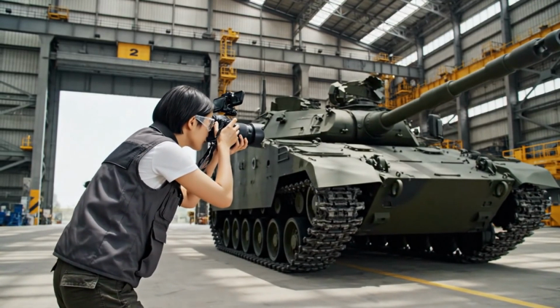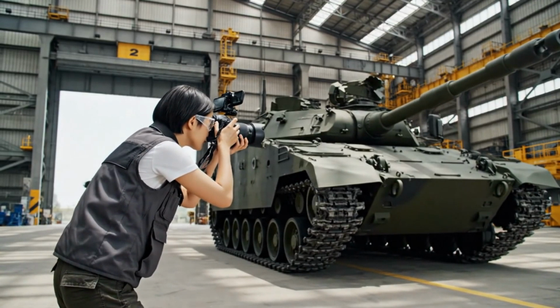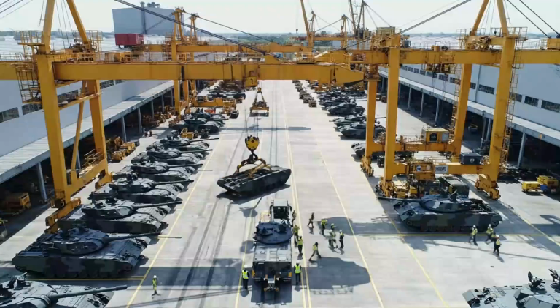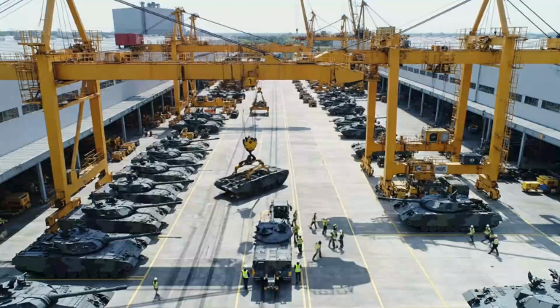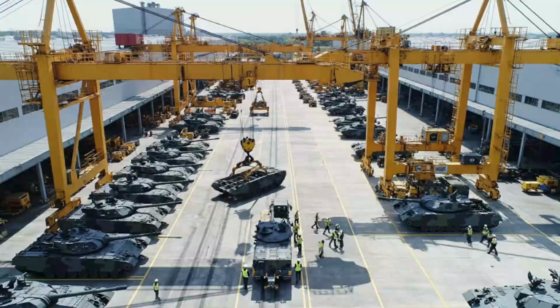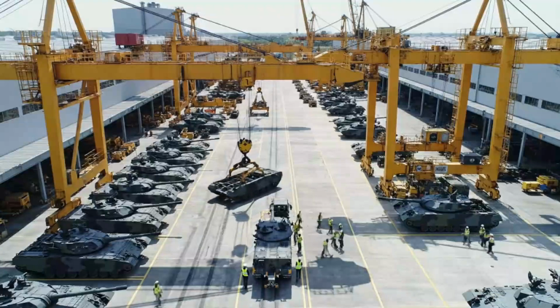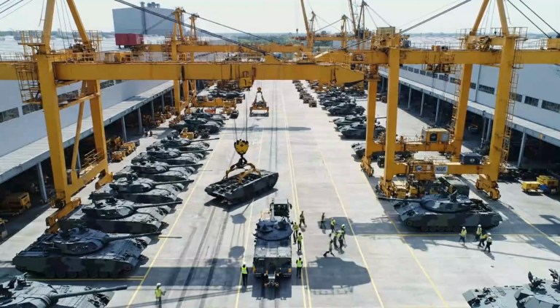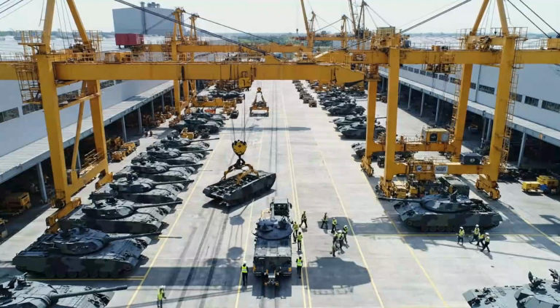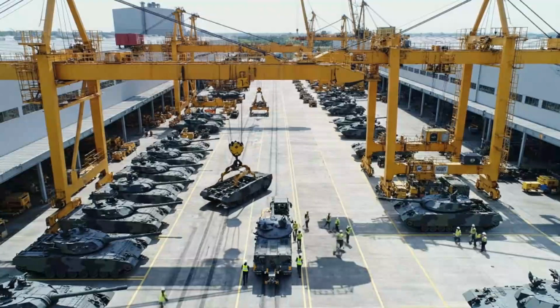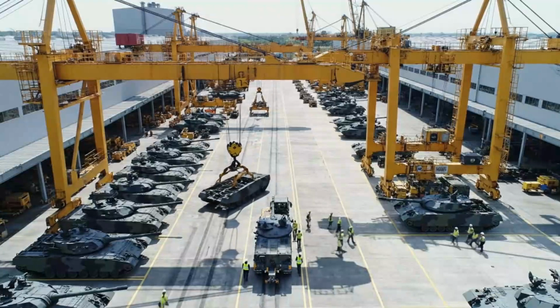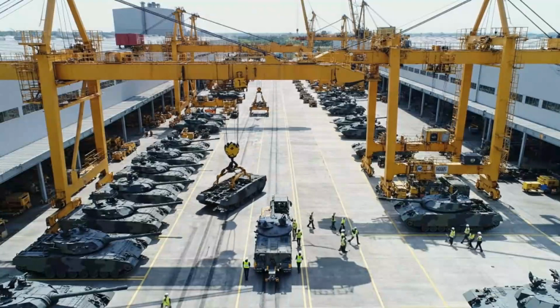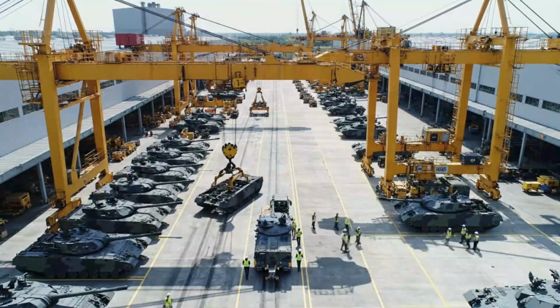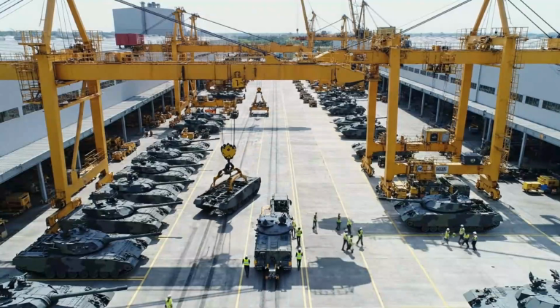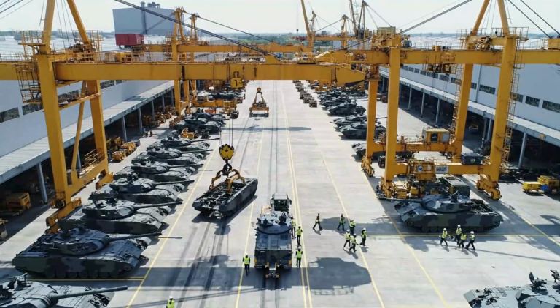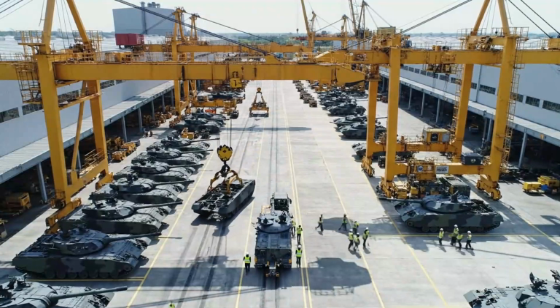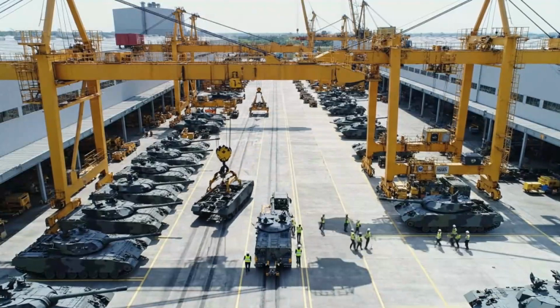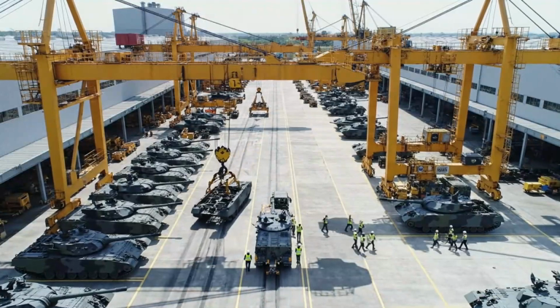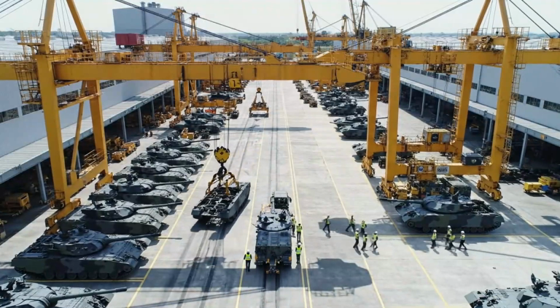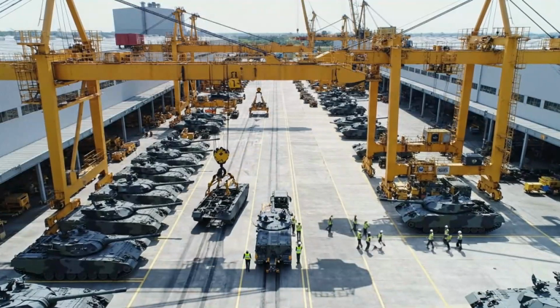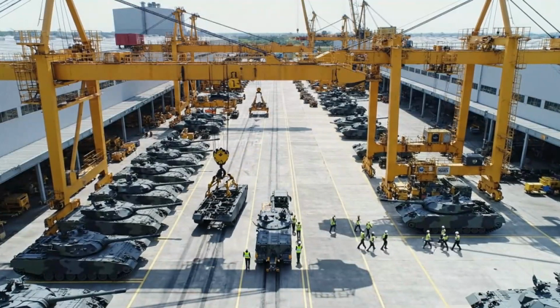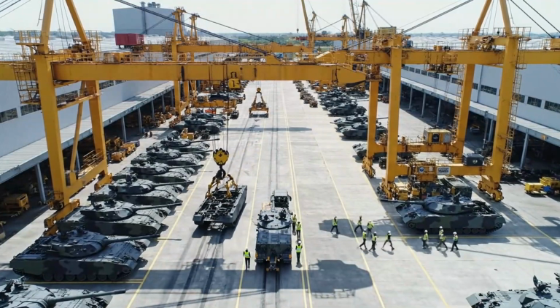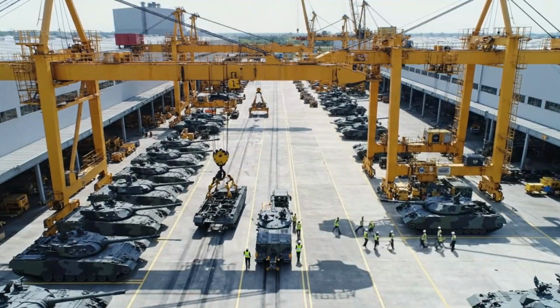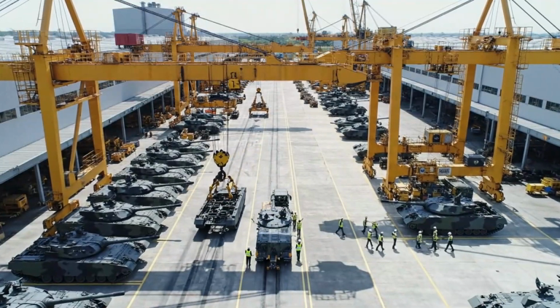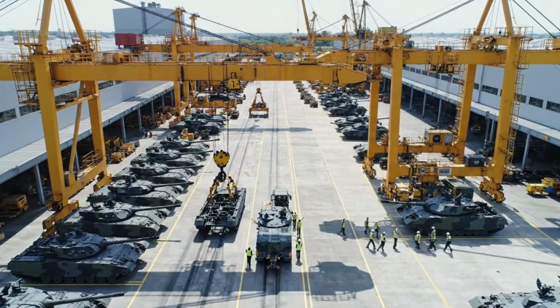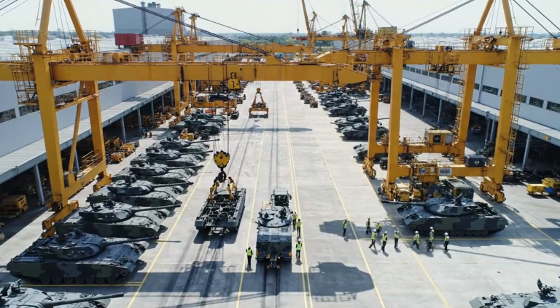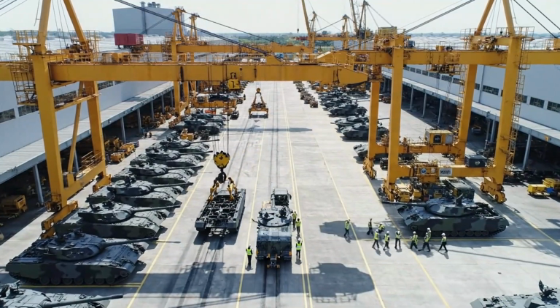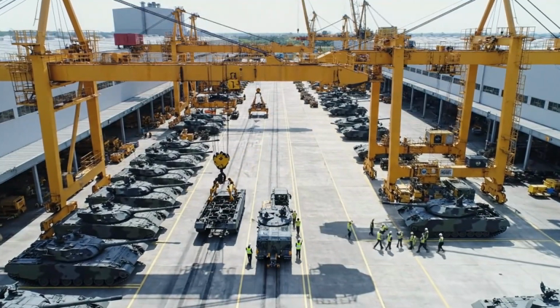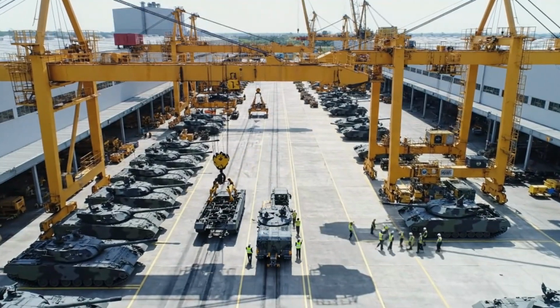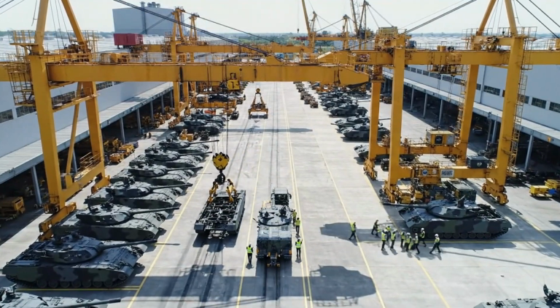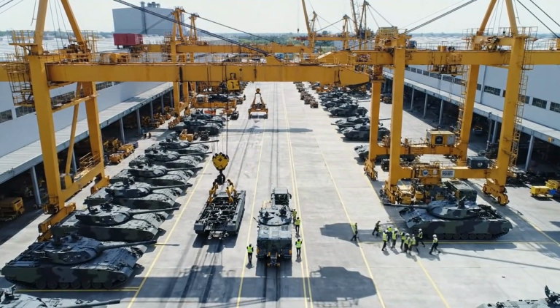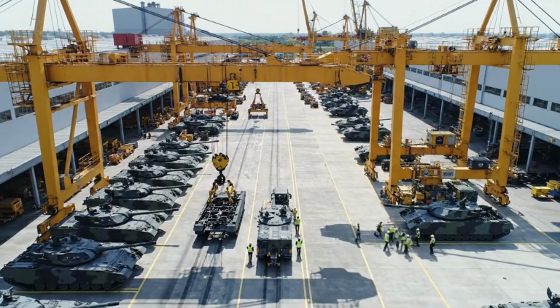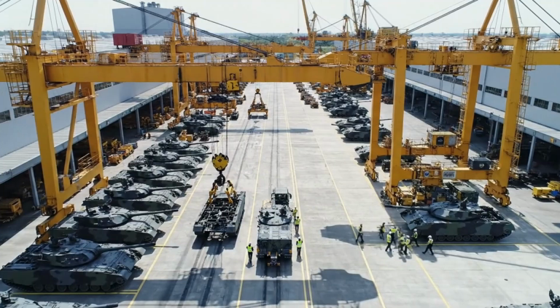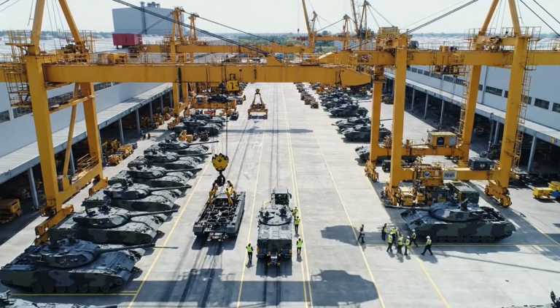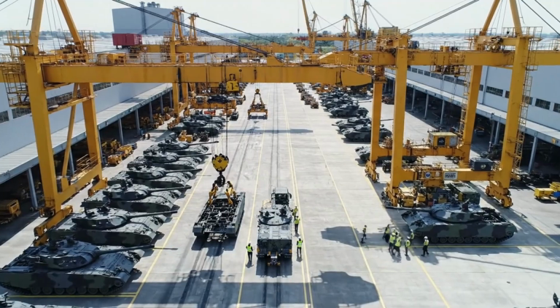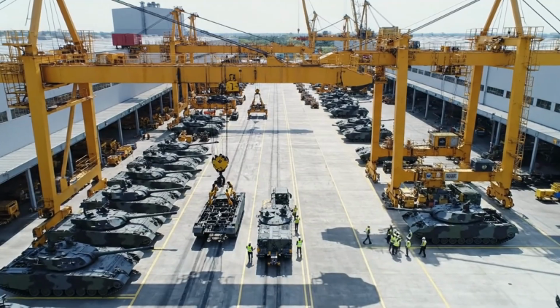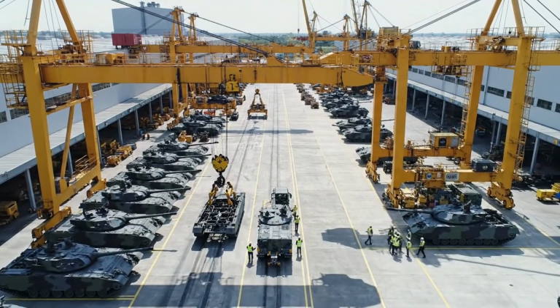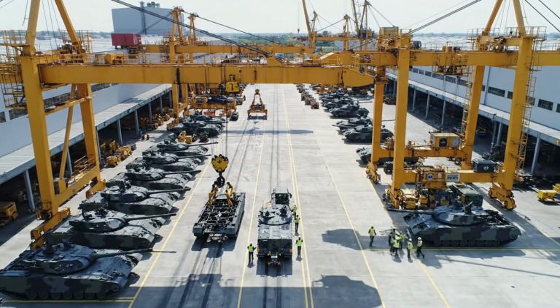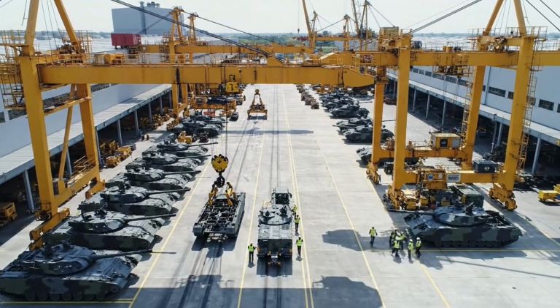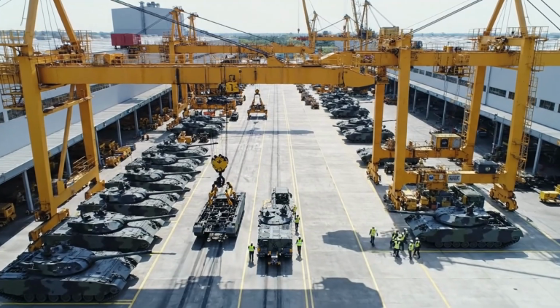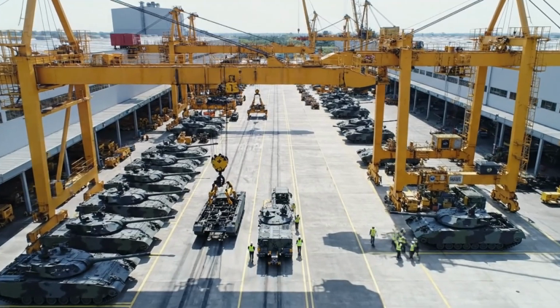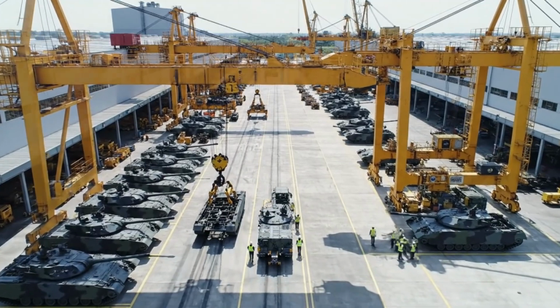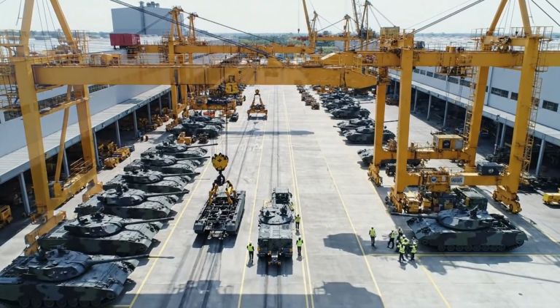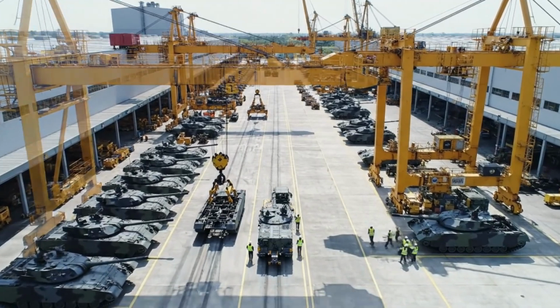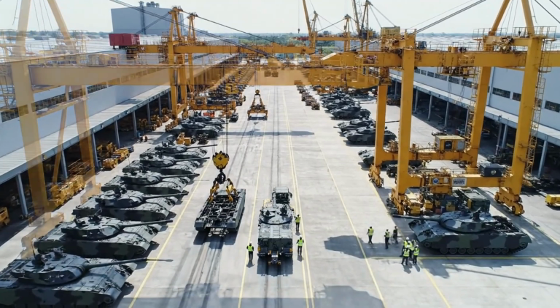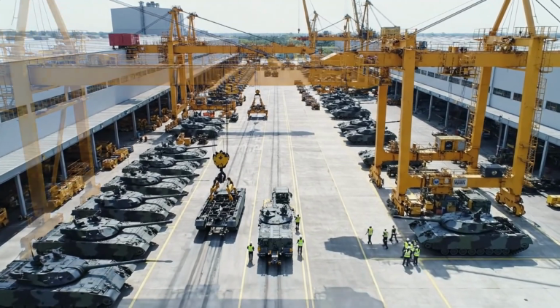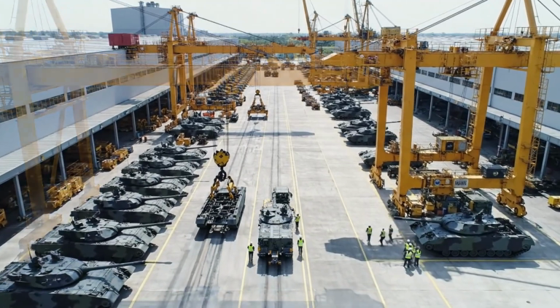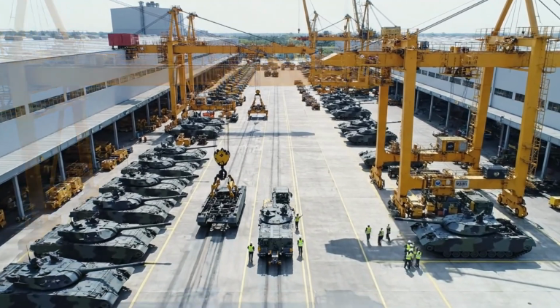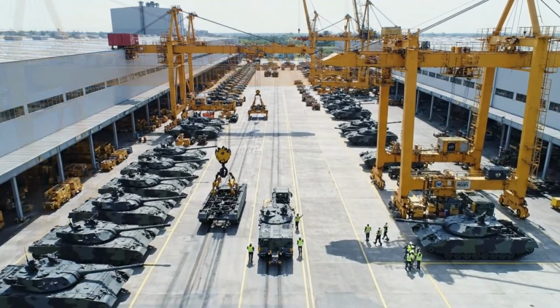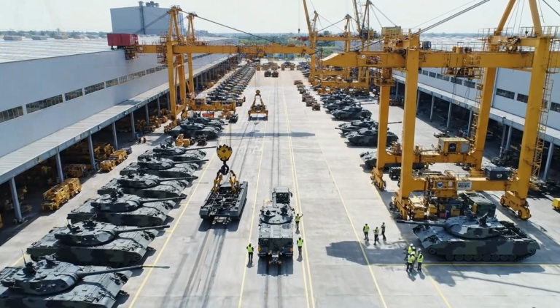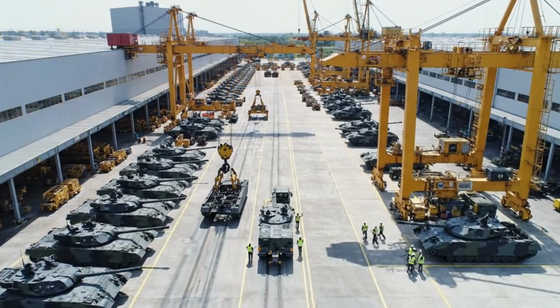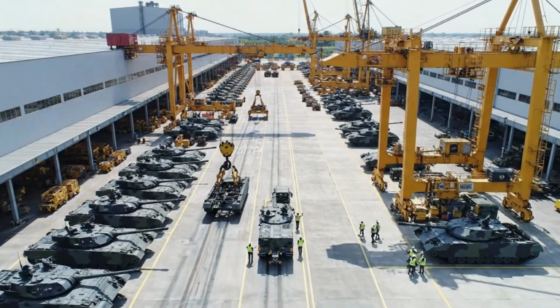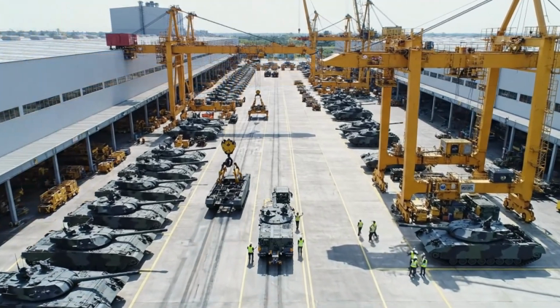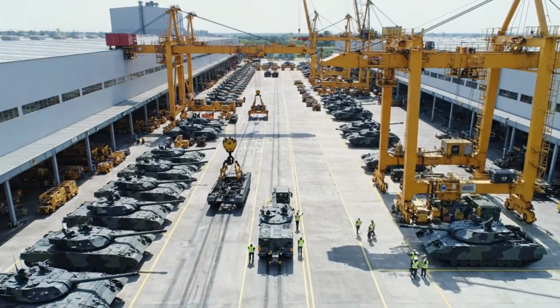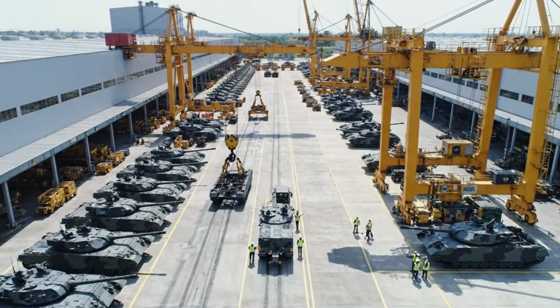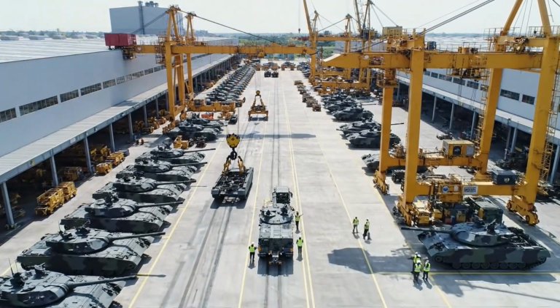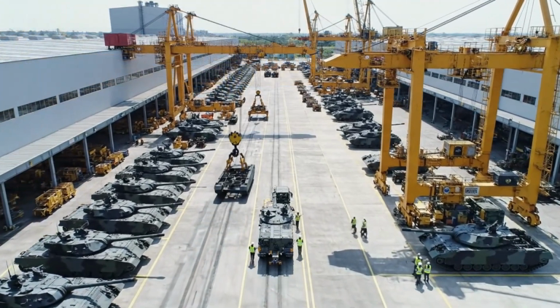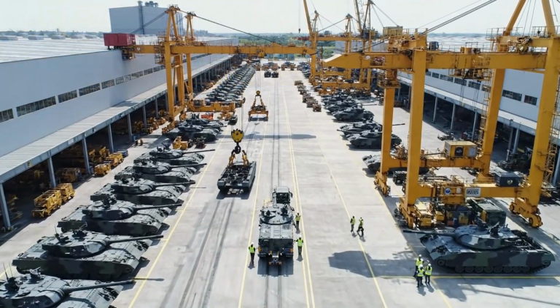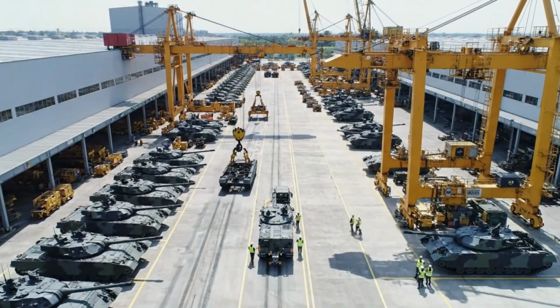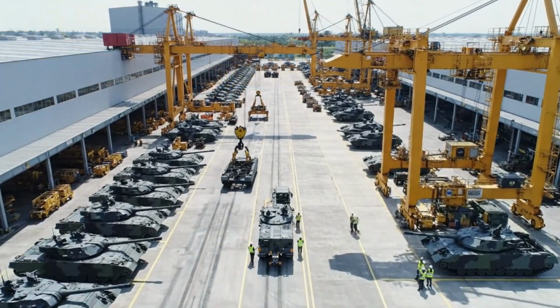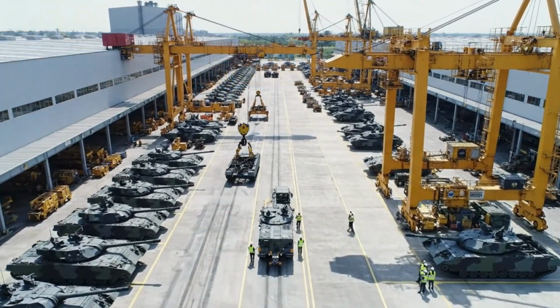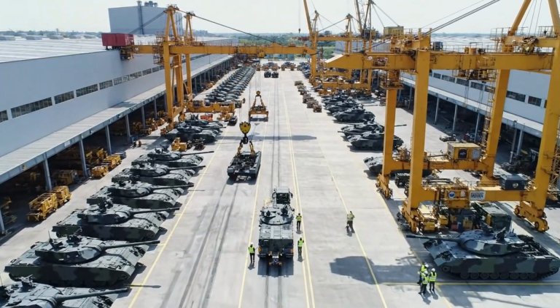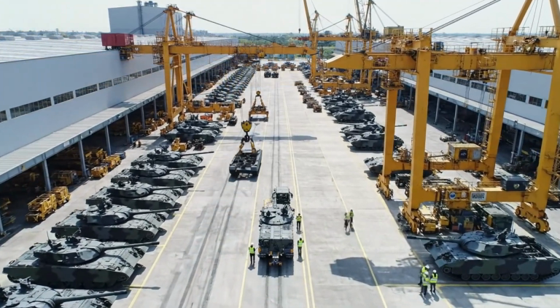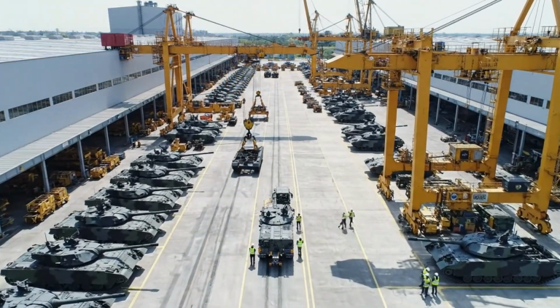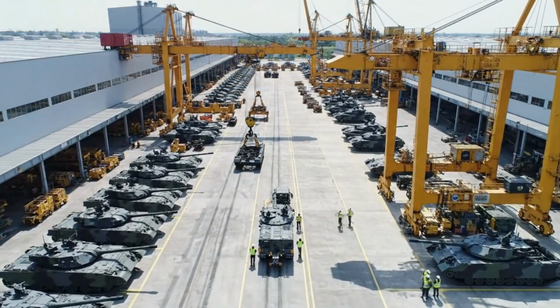Bay 2 is secure — move the chassis to the staging line. Copy that. Crane operations finalizing stowage now.